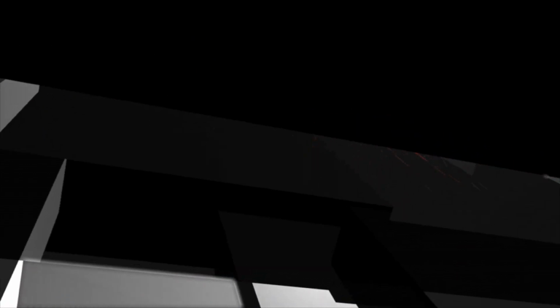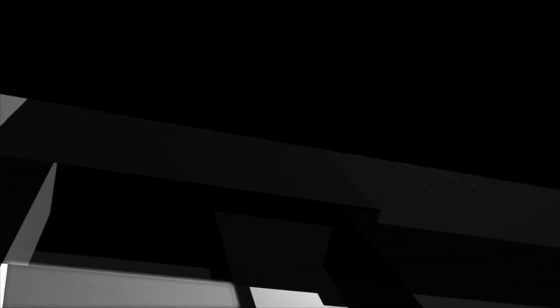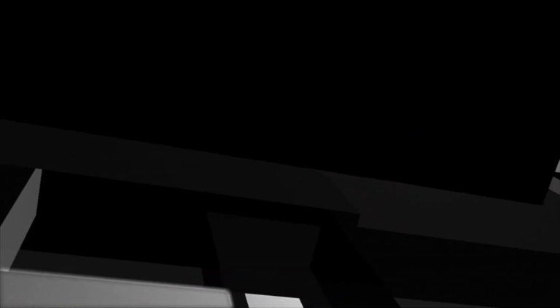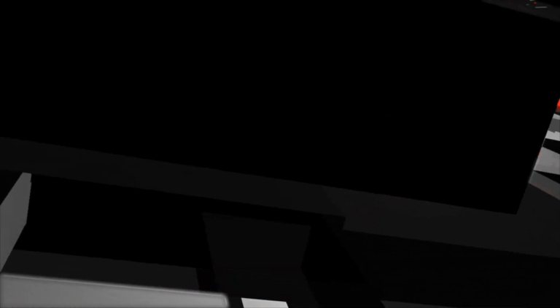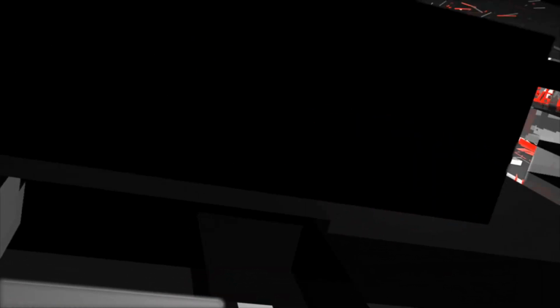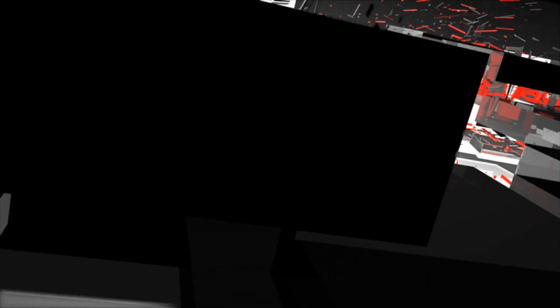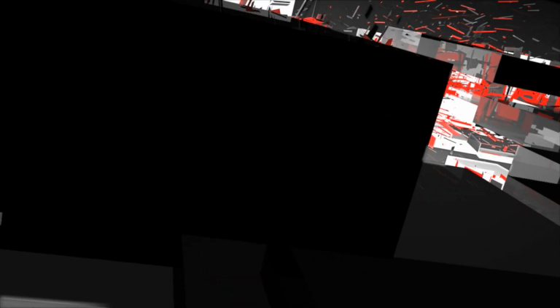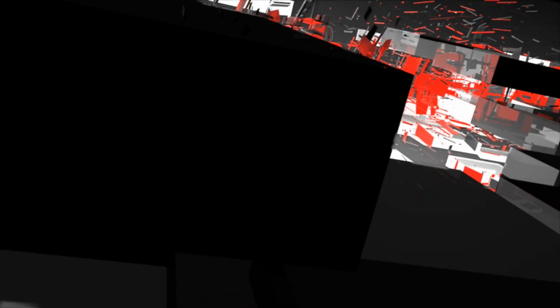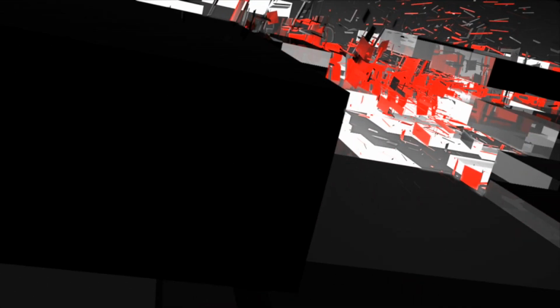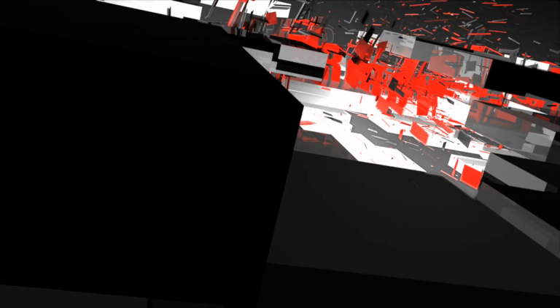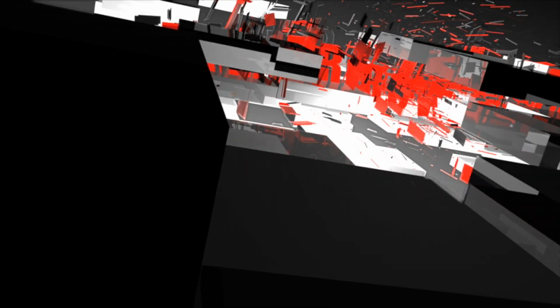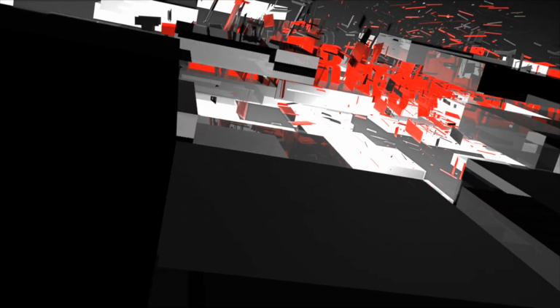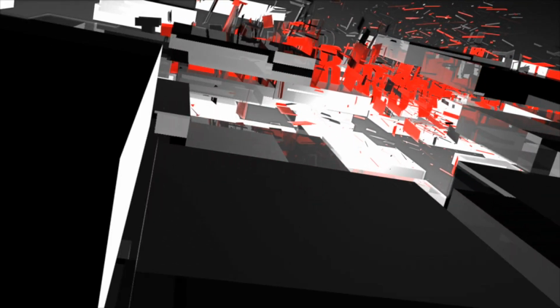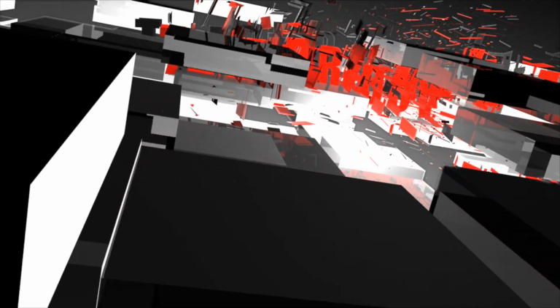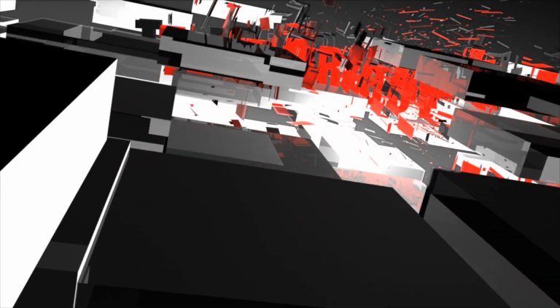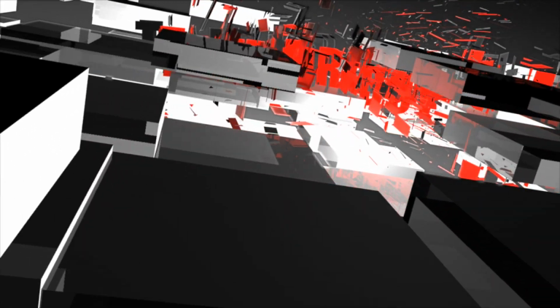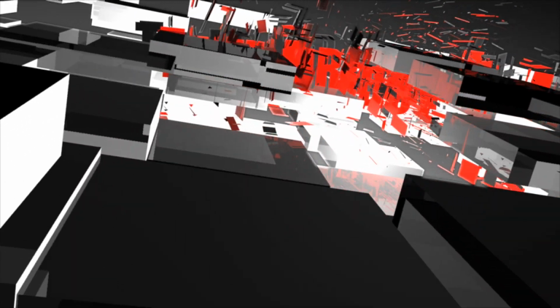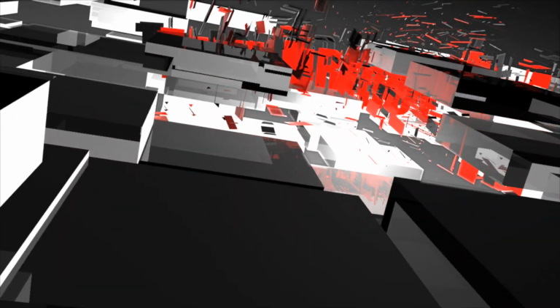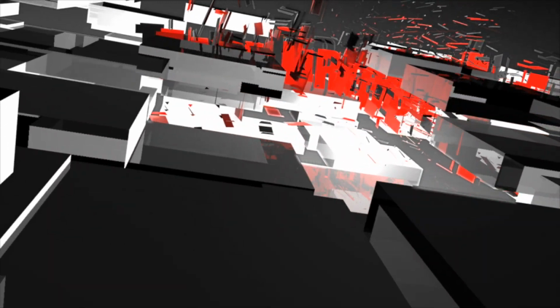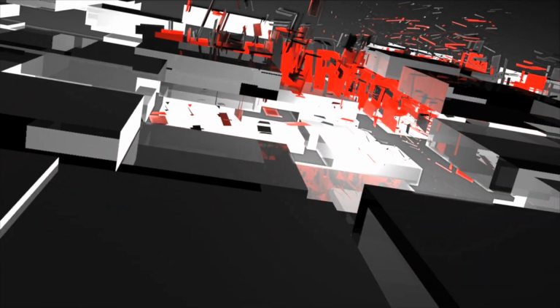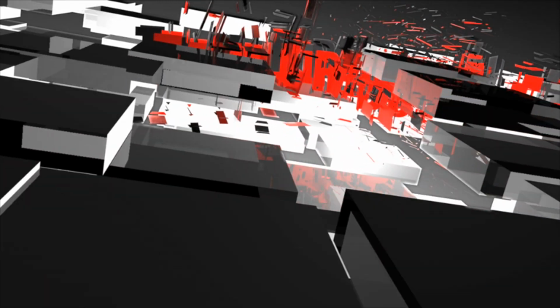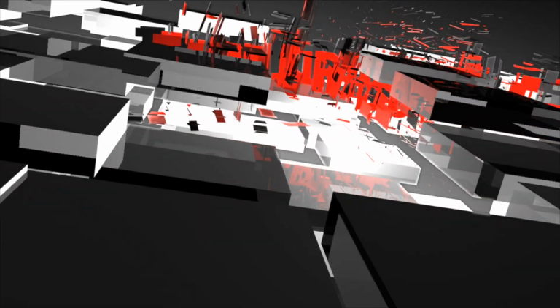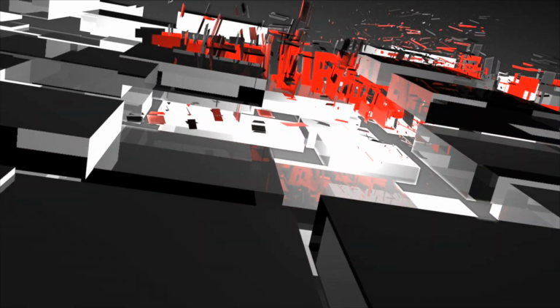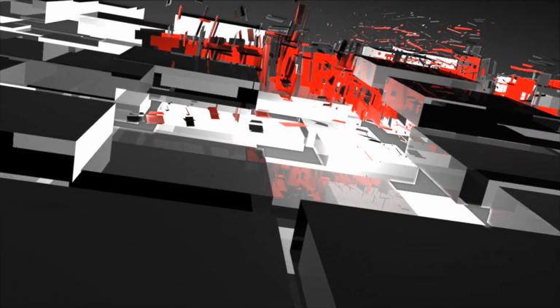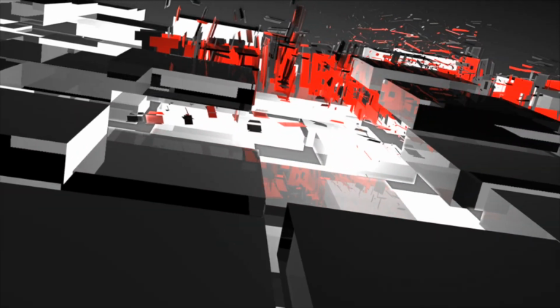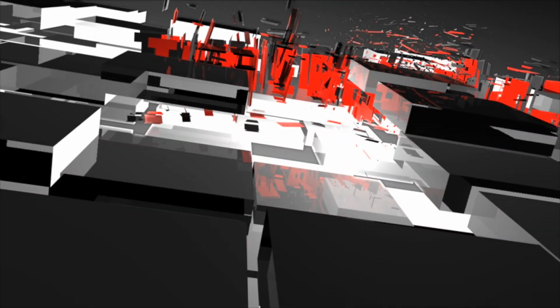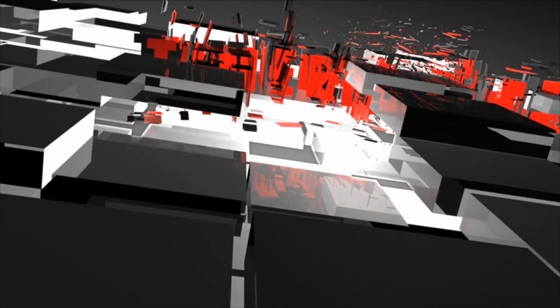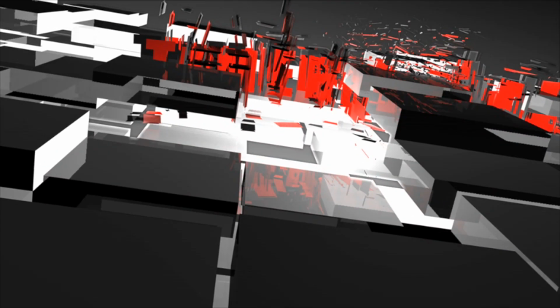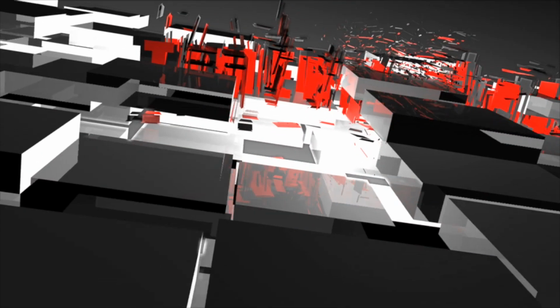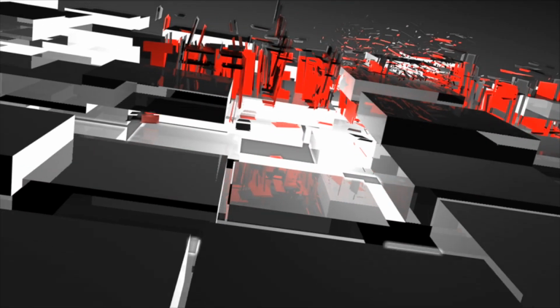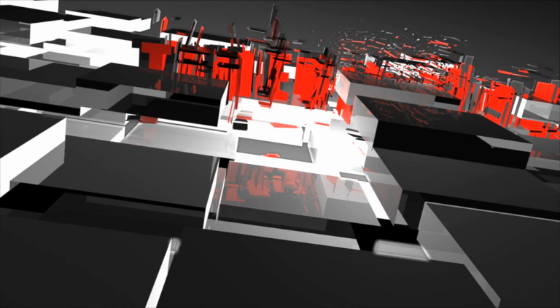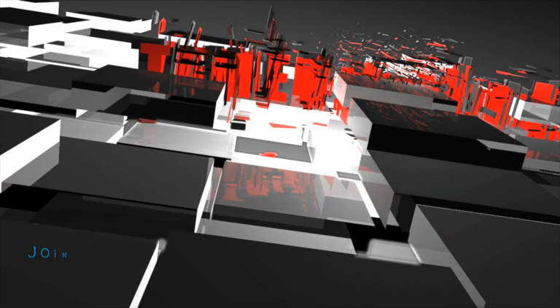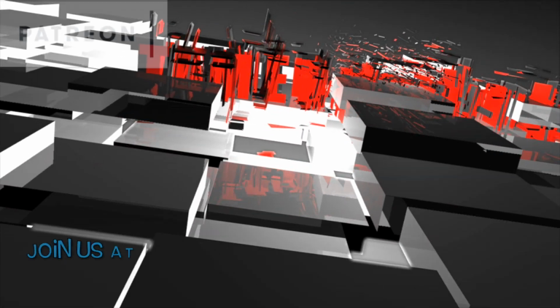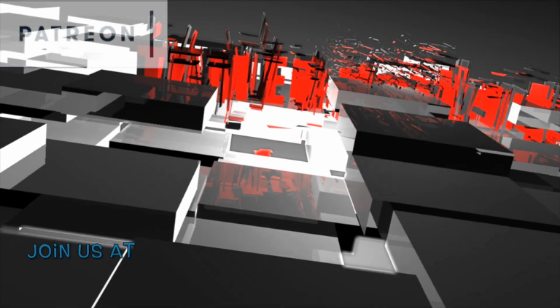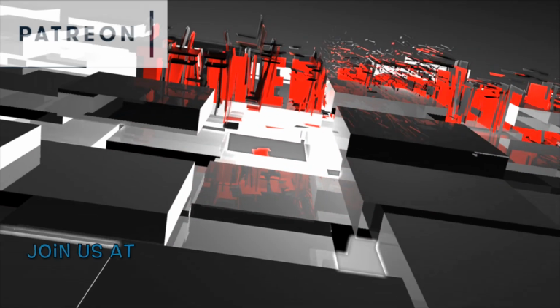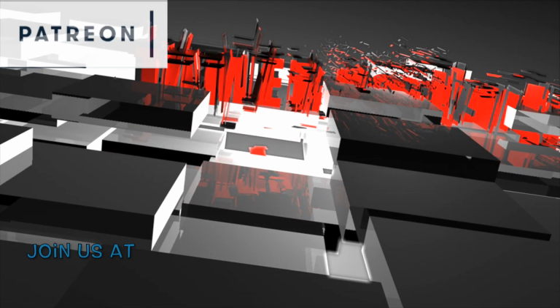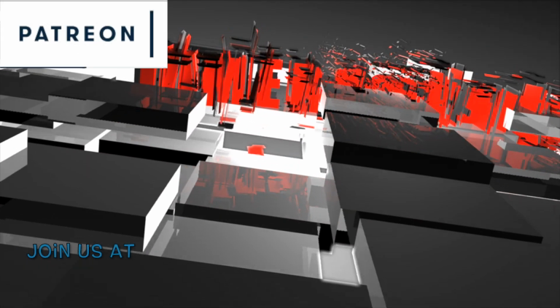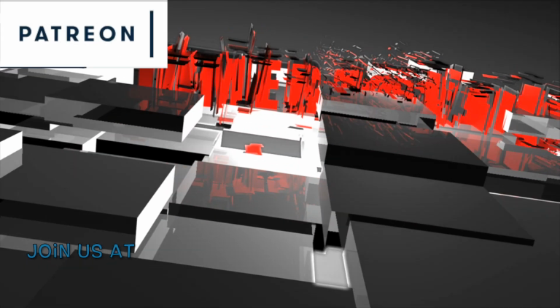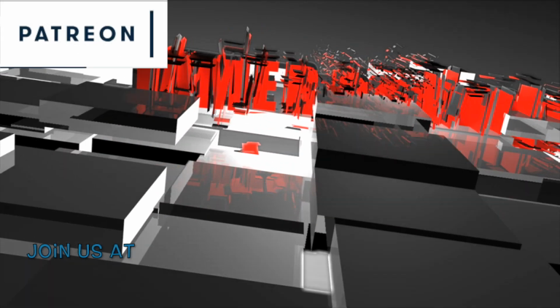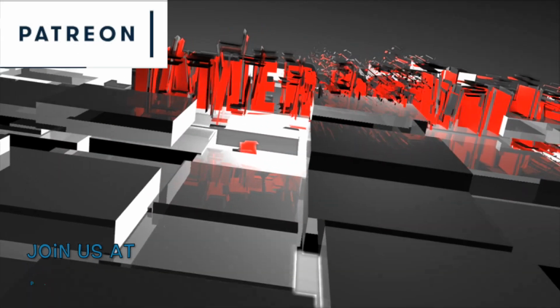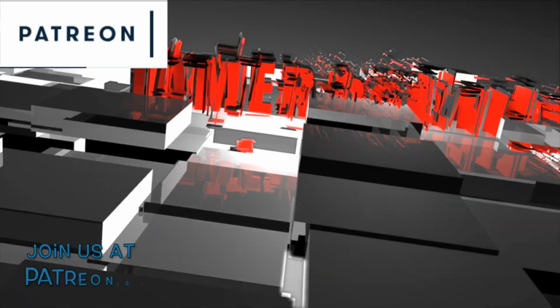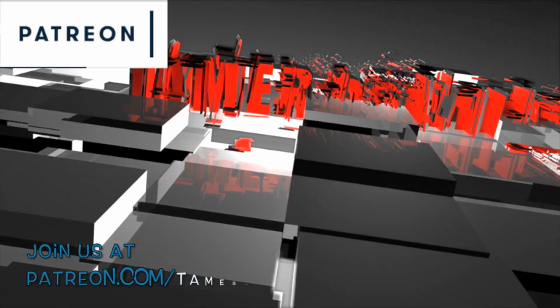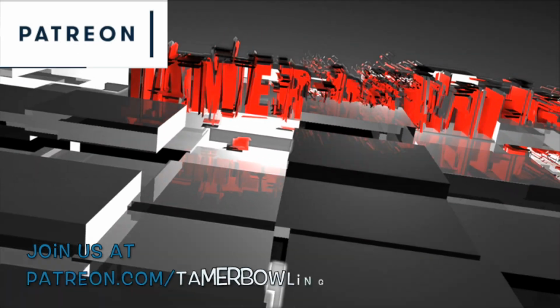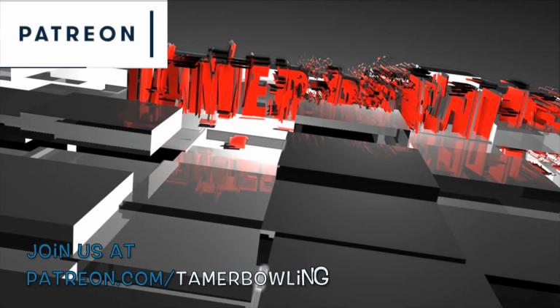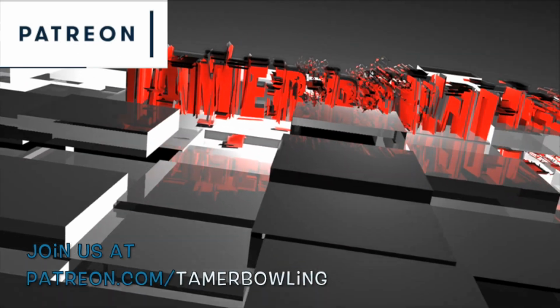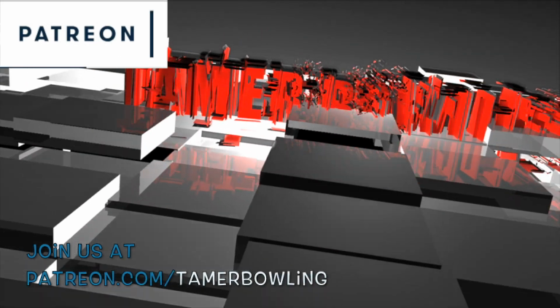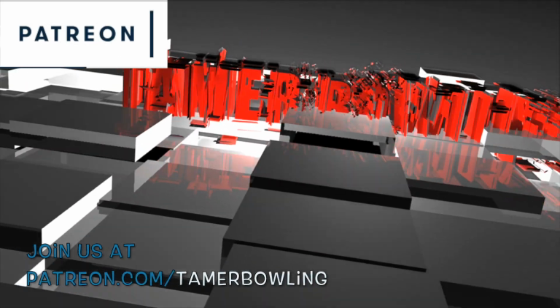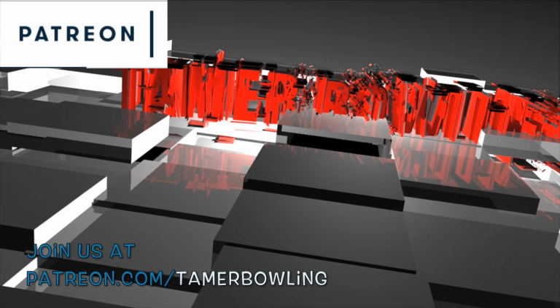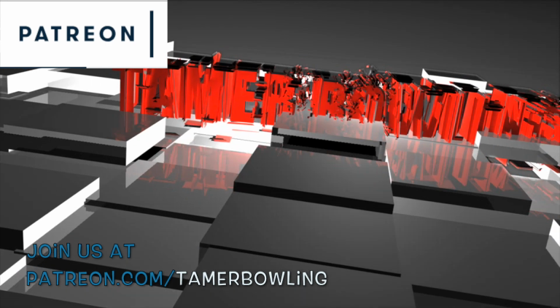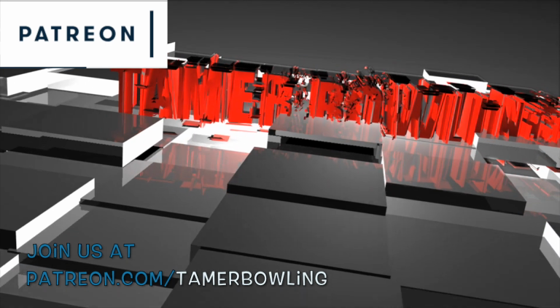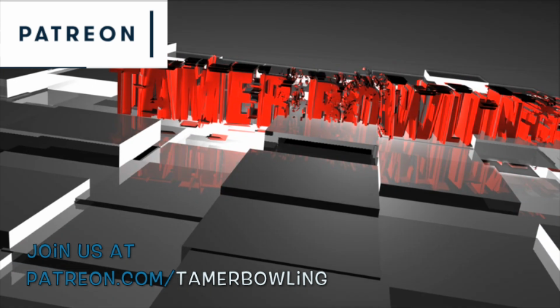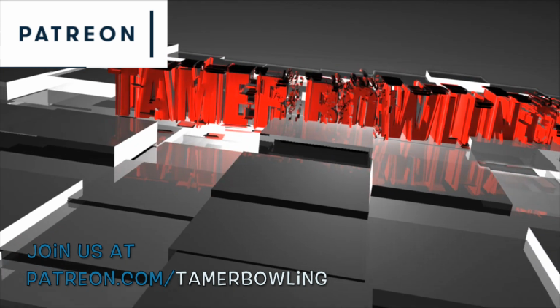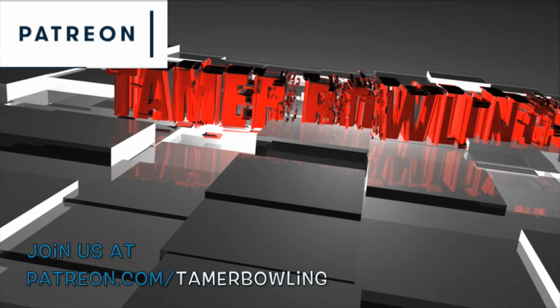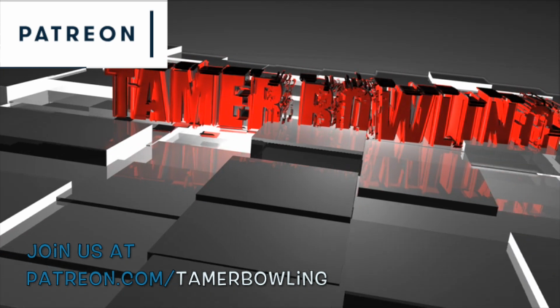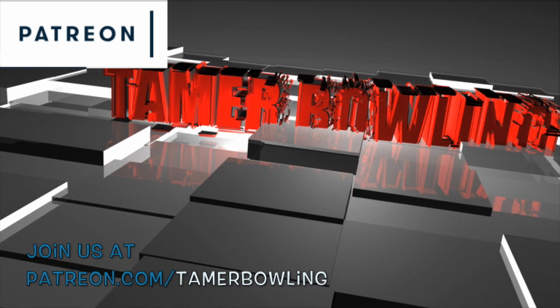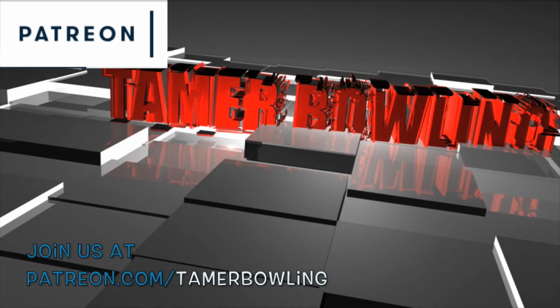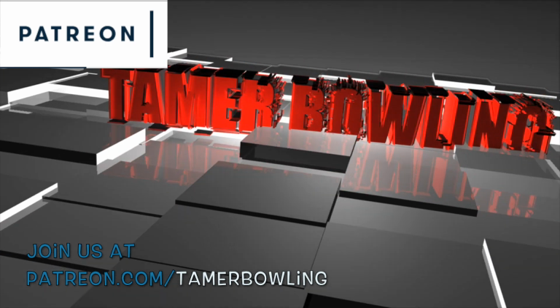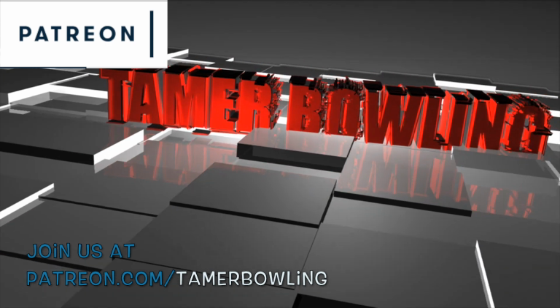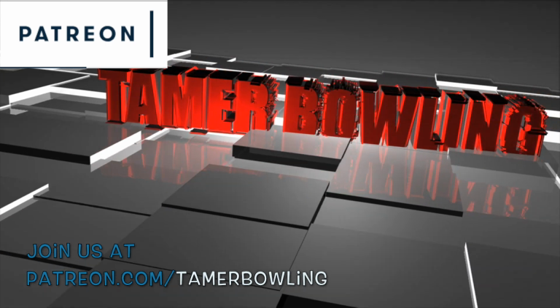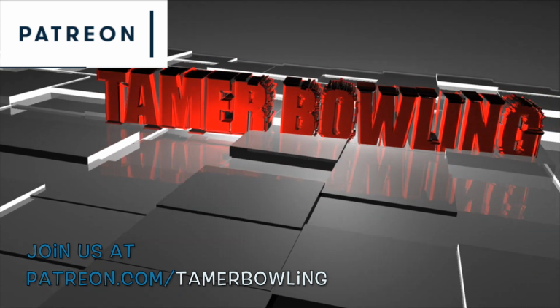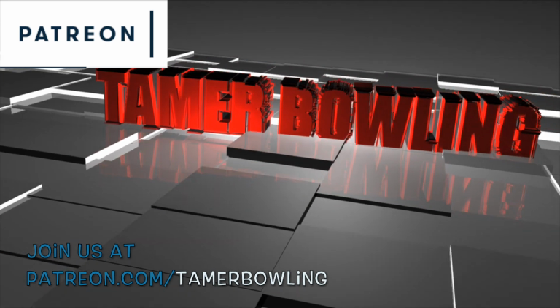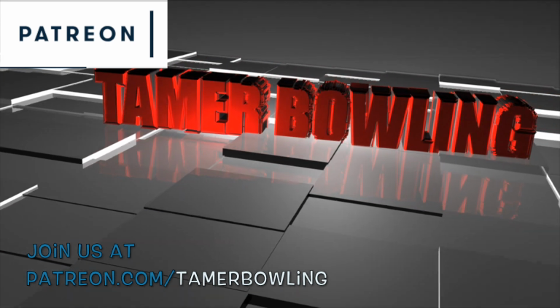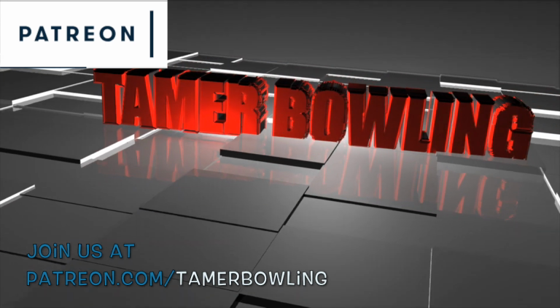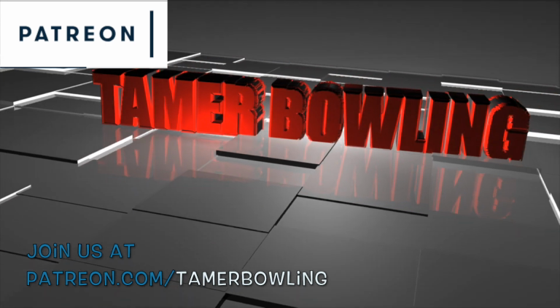If you like what we do, follow us on Facebook, Instagram, and YouTube. Don't forget to subscribe and check us out on Patreon.